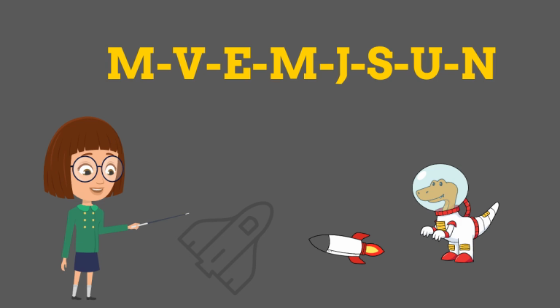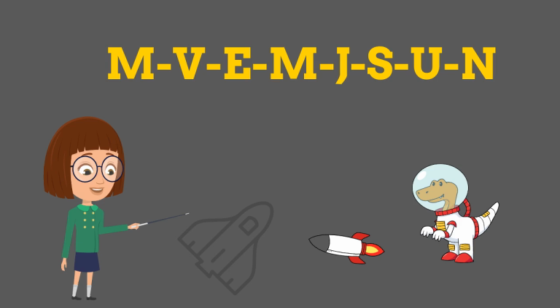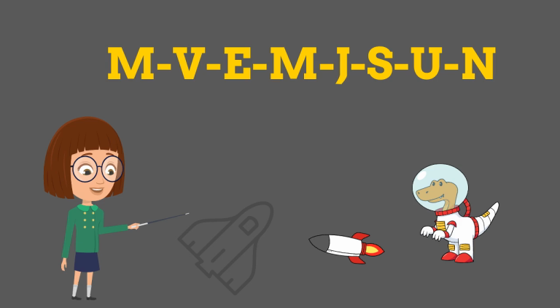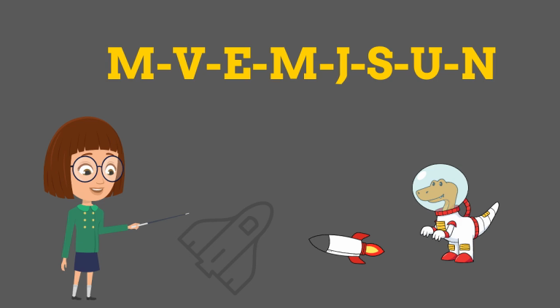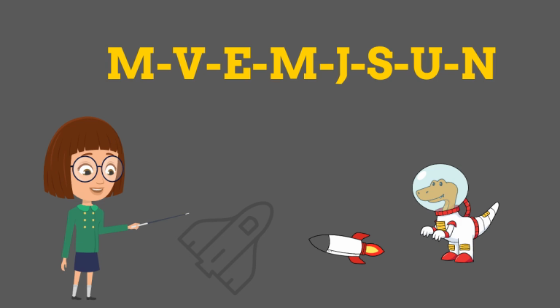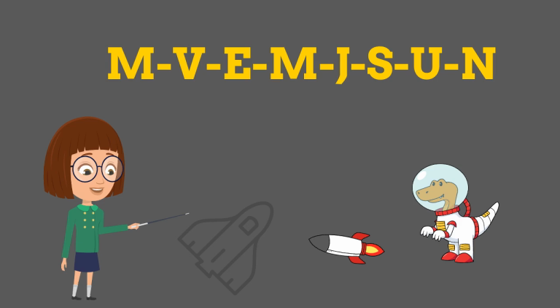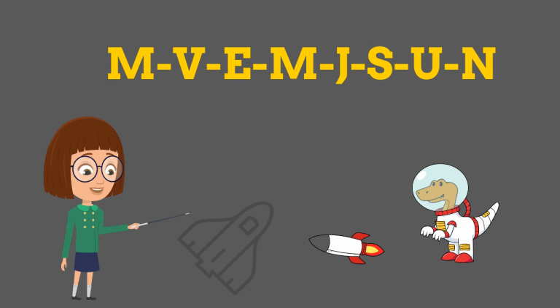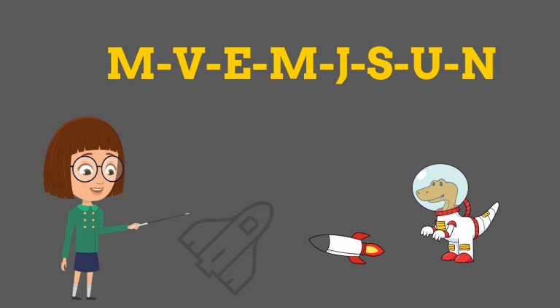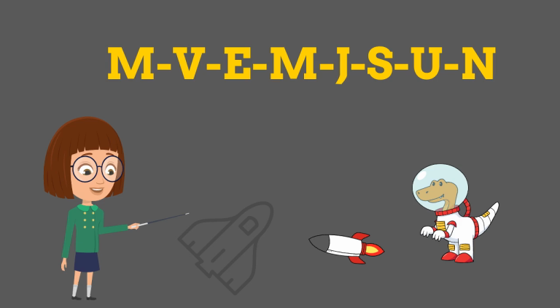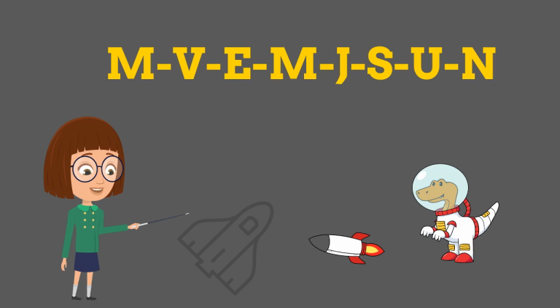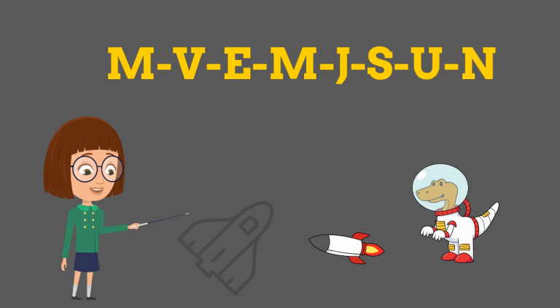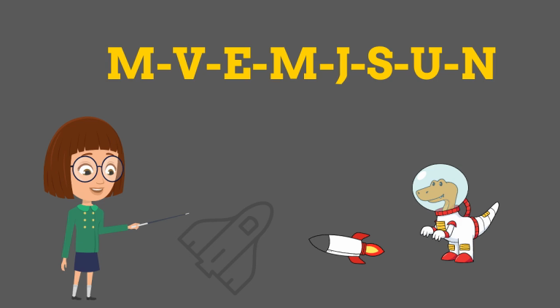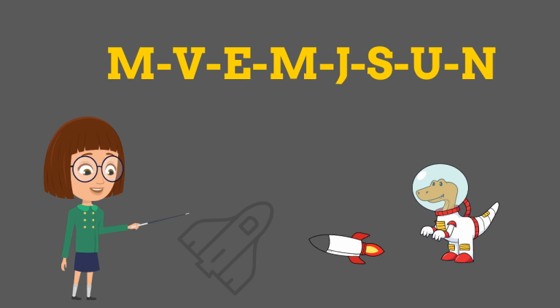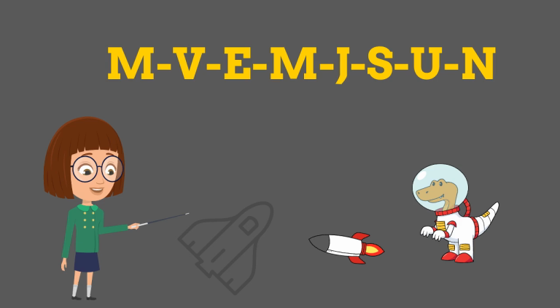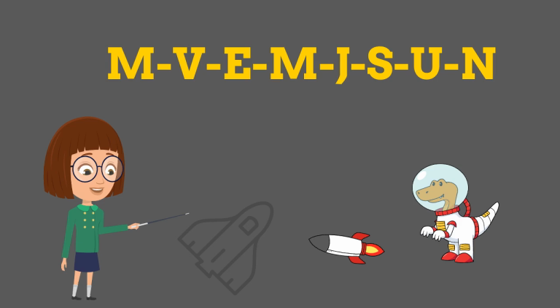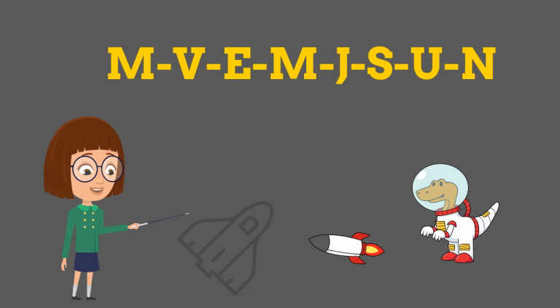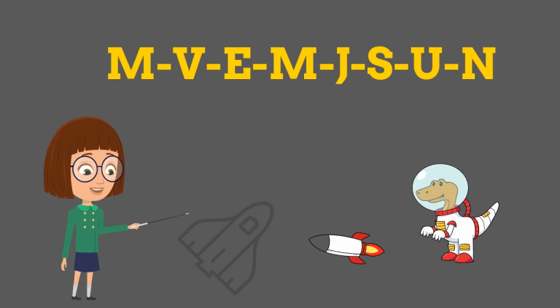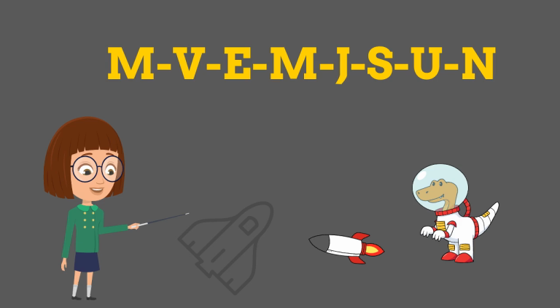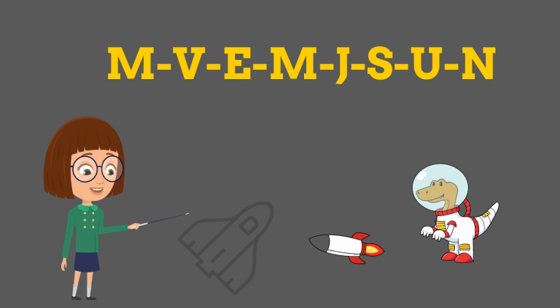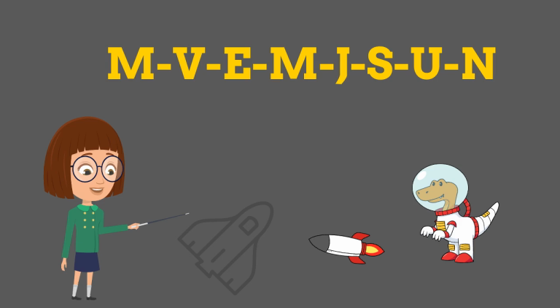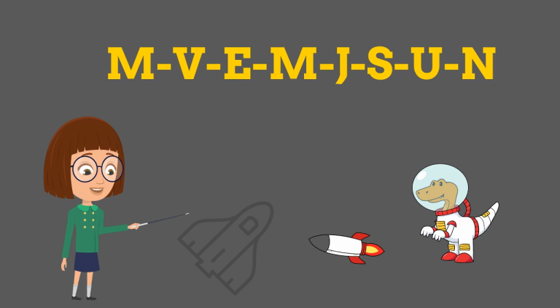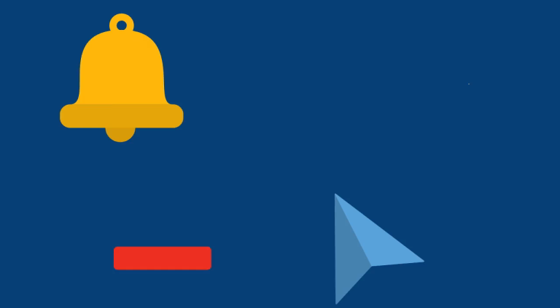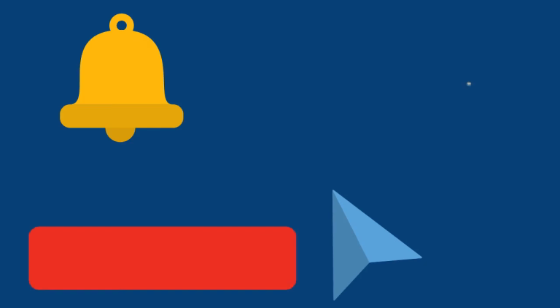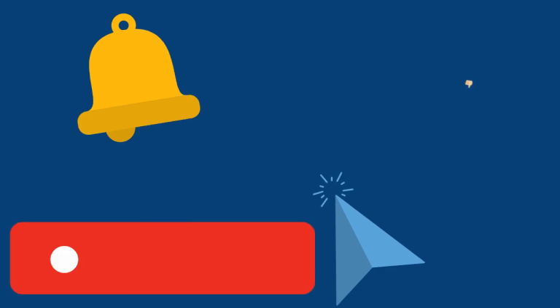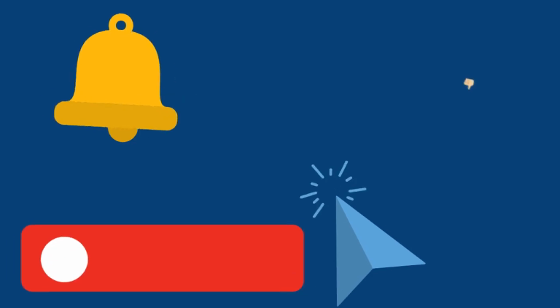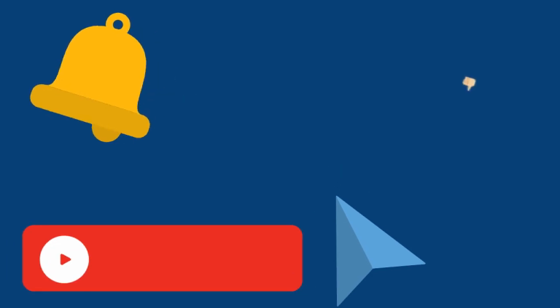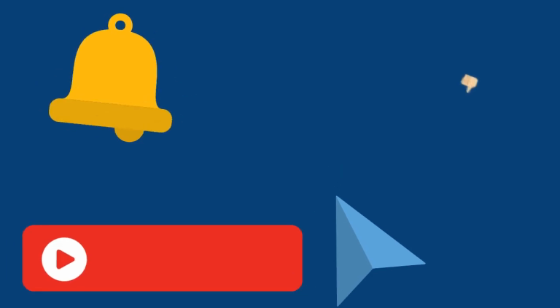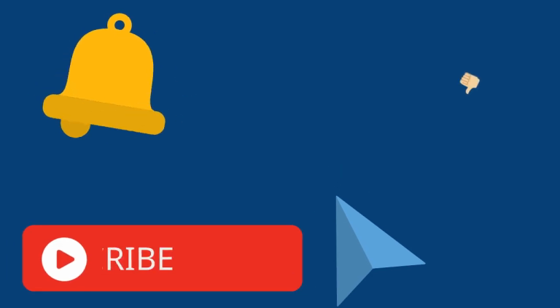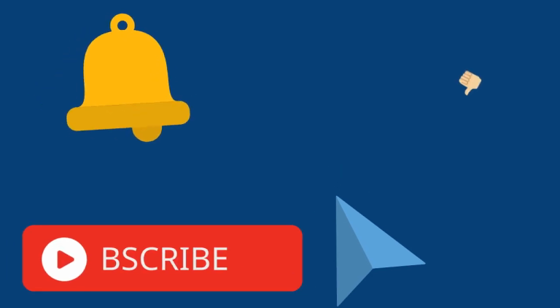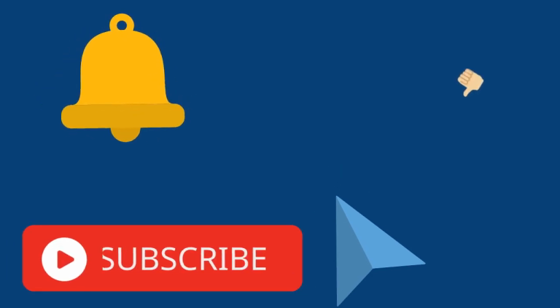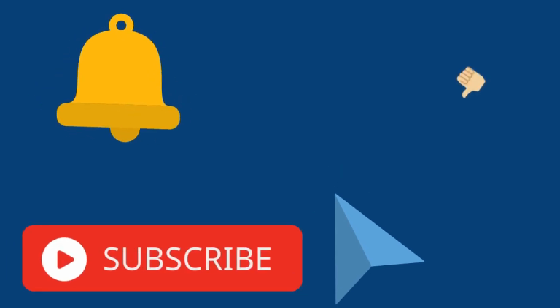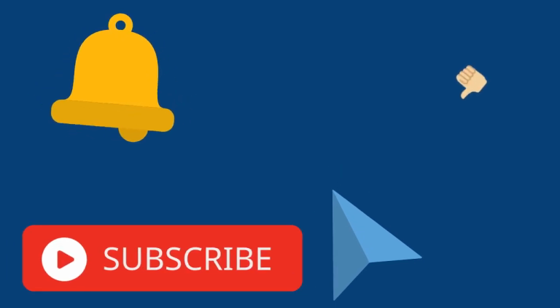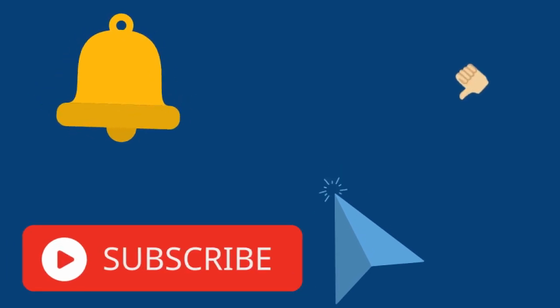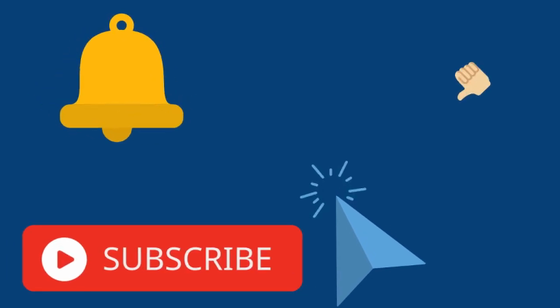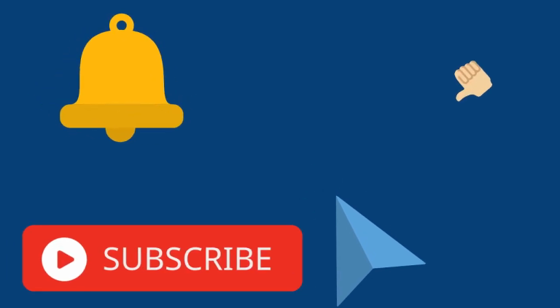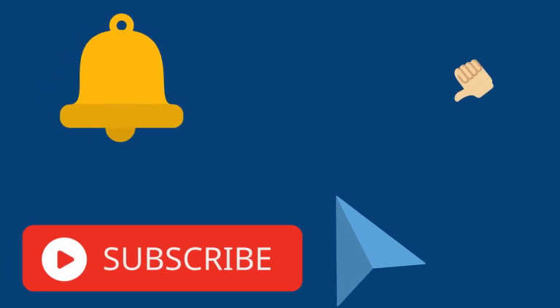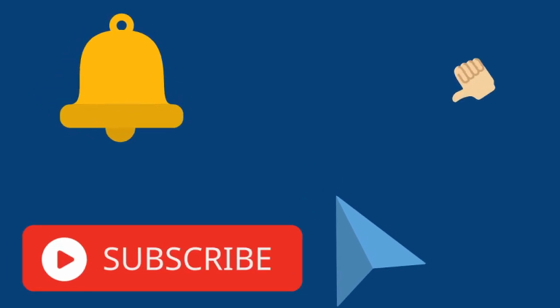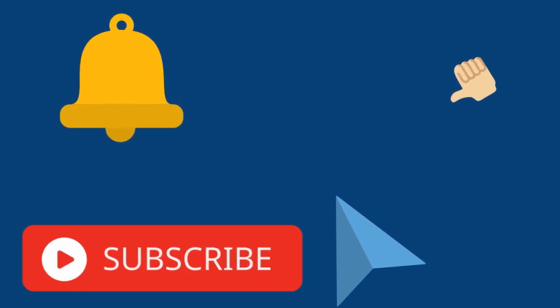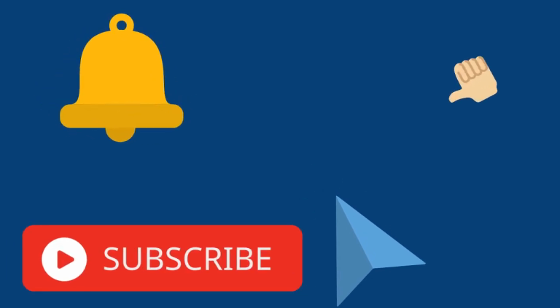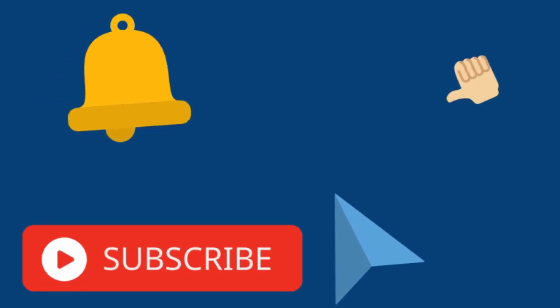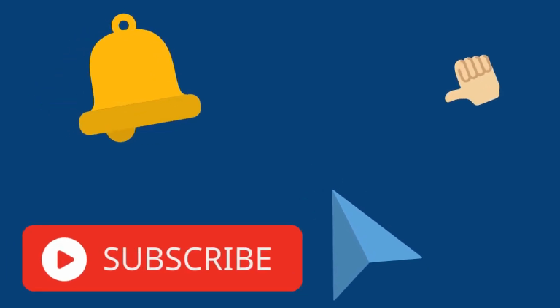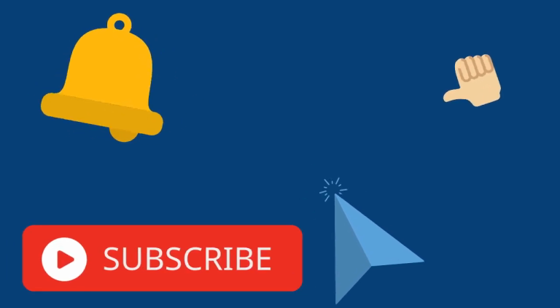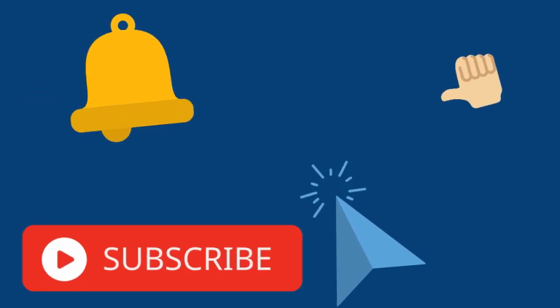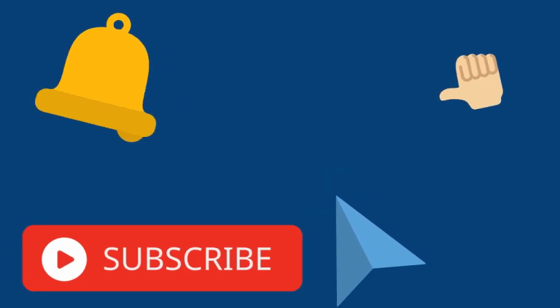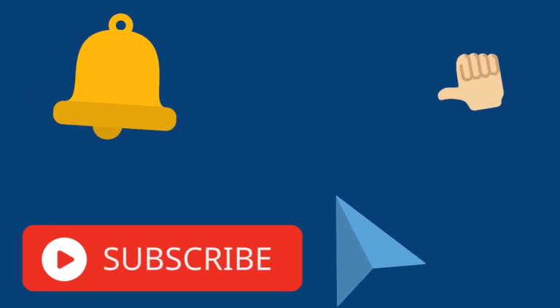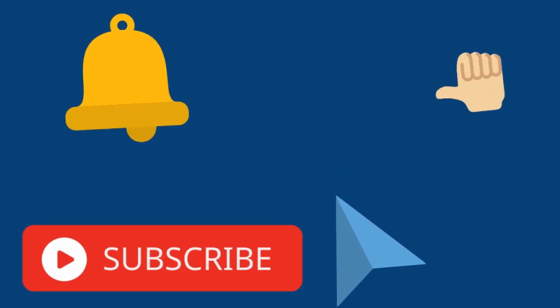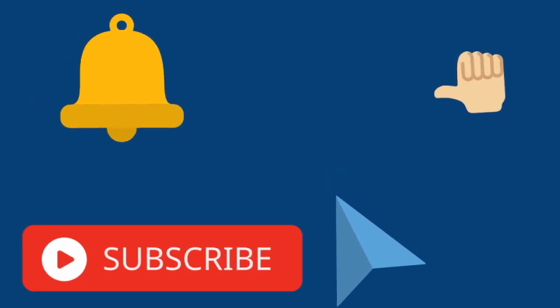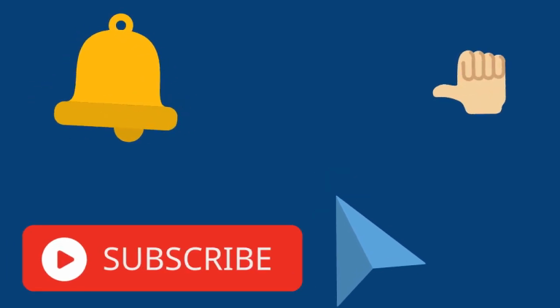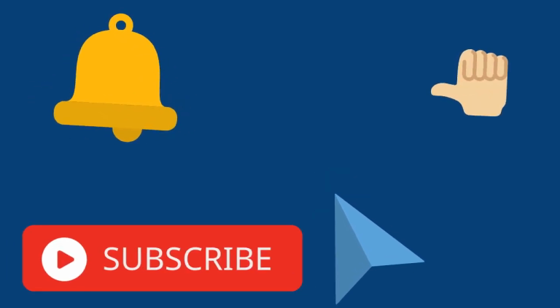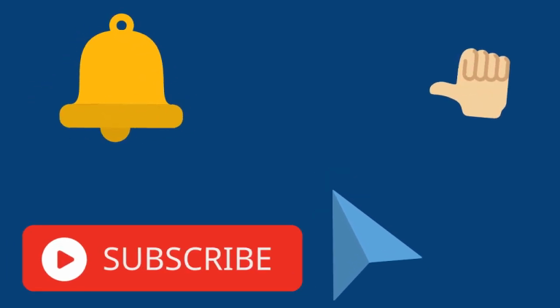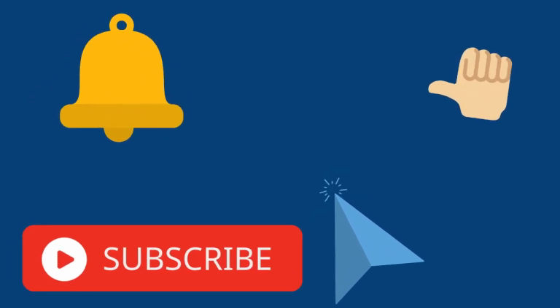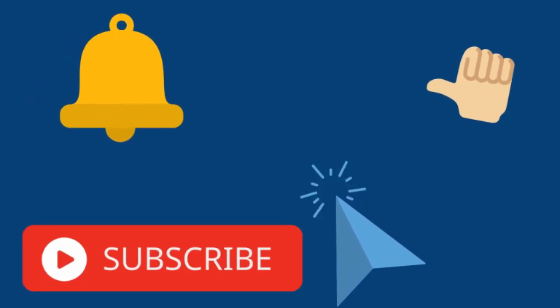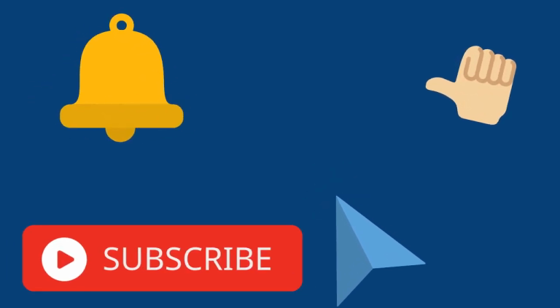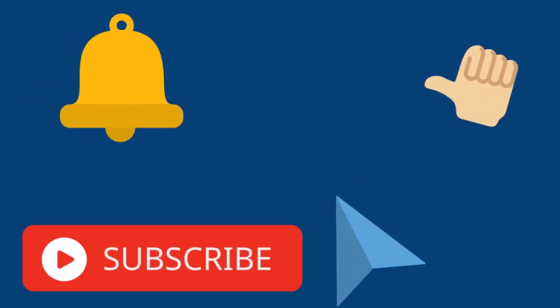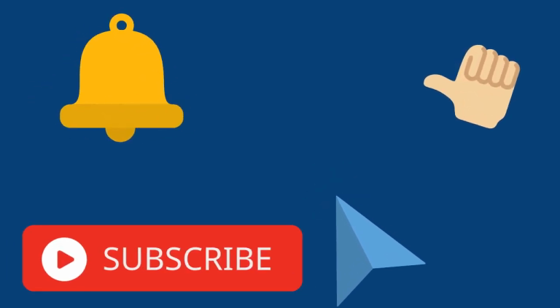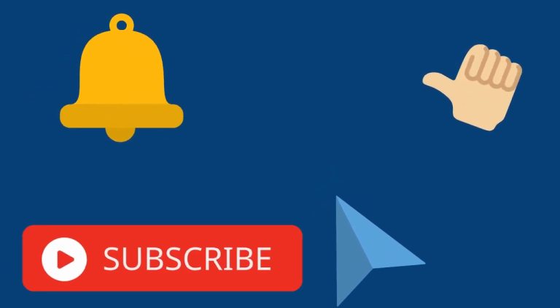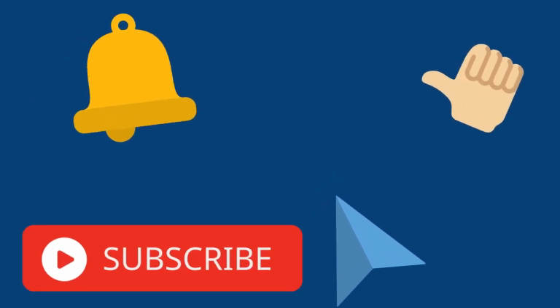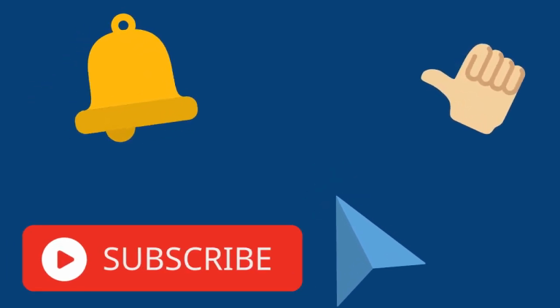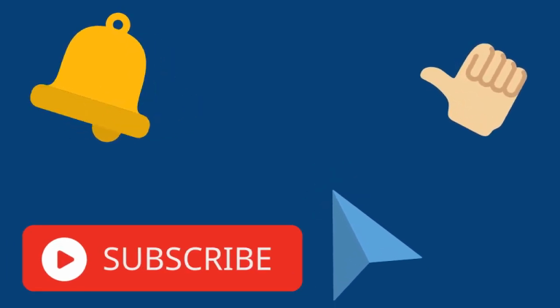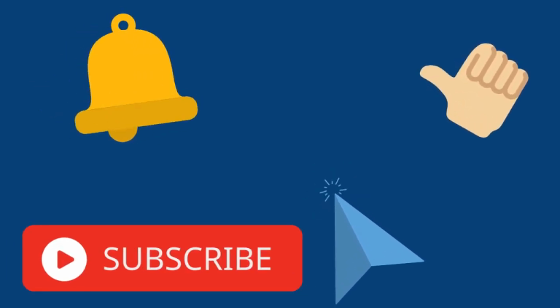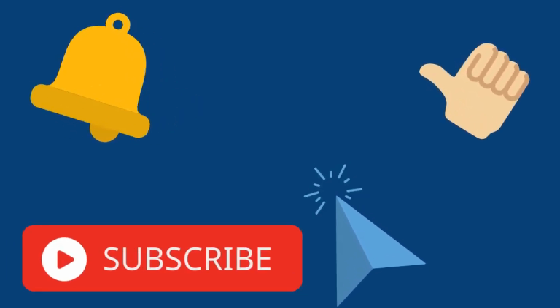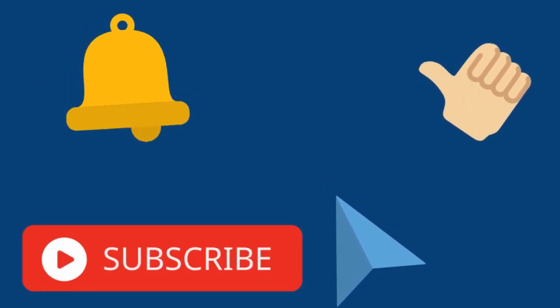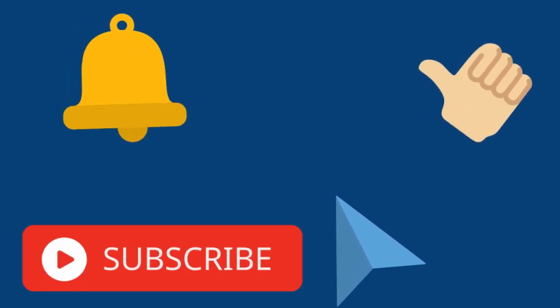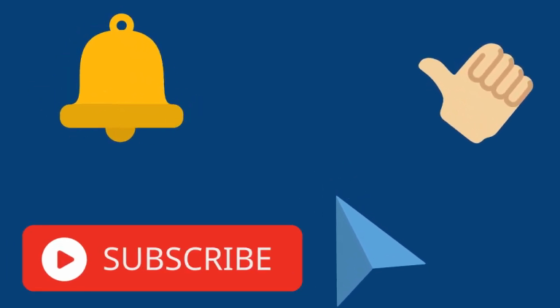For more learning and education-based videos, please like and subscribe to our channel. Thank you. Bye-bye.